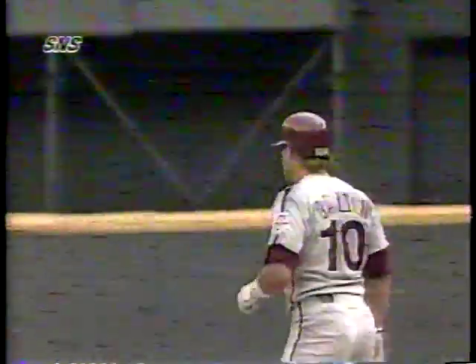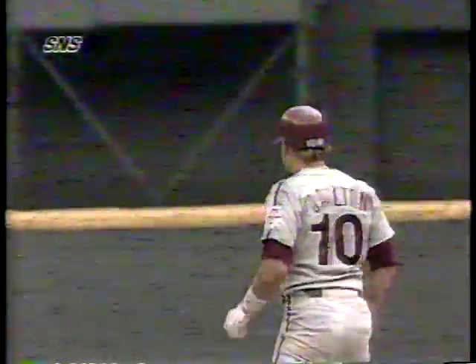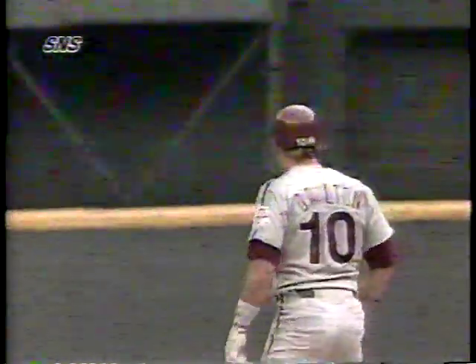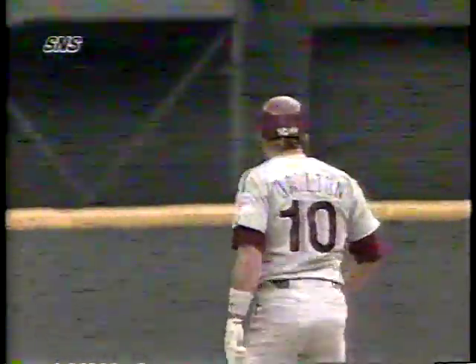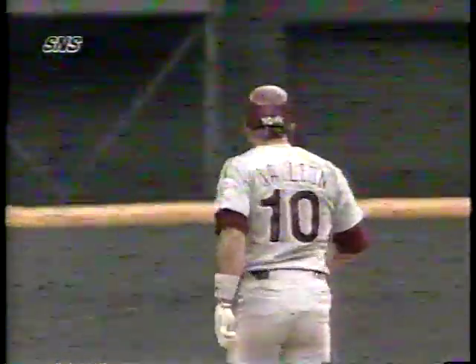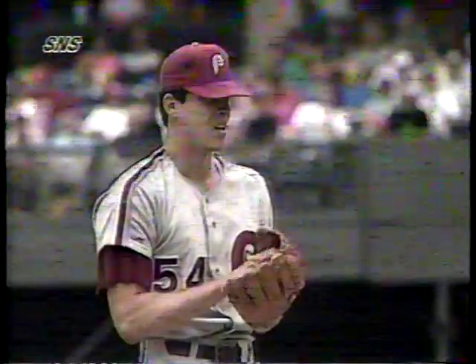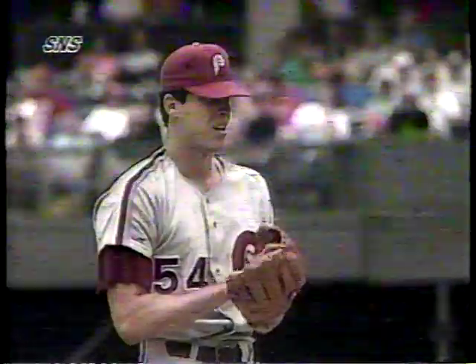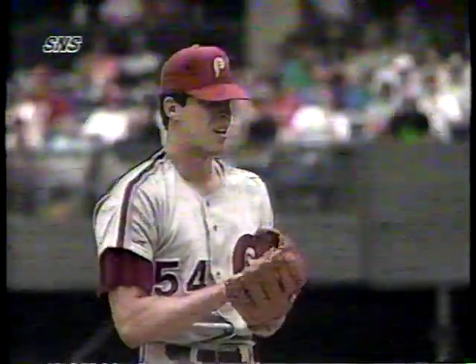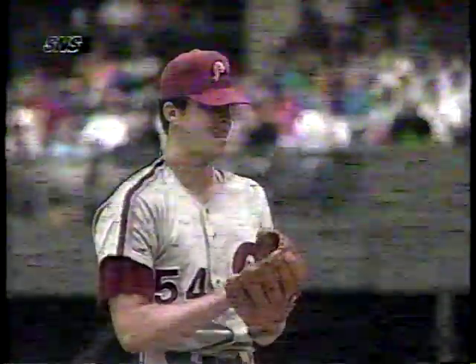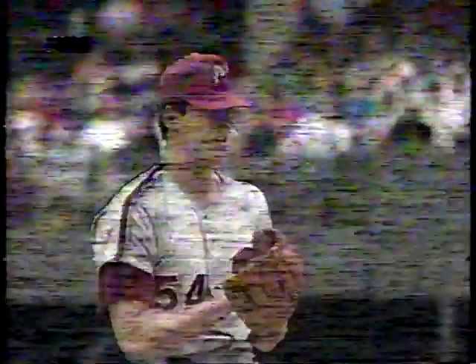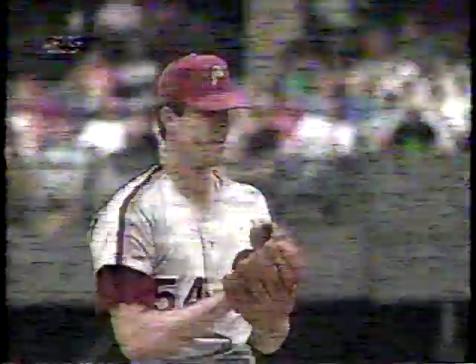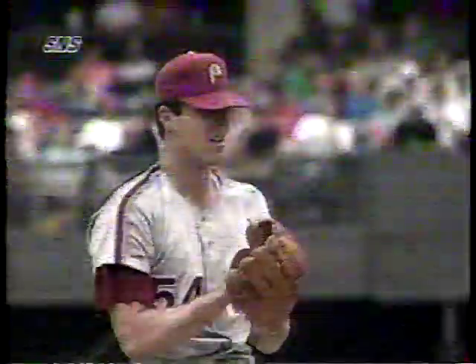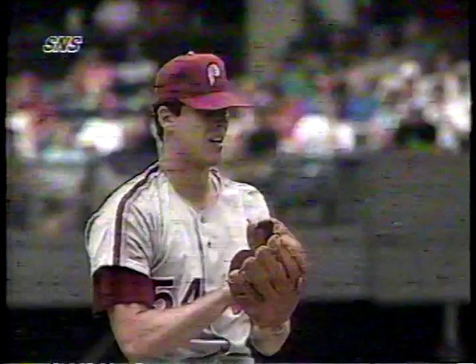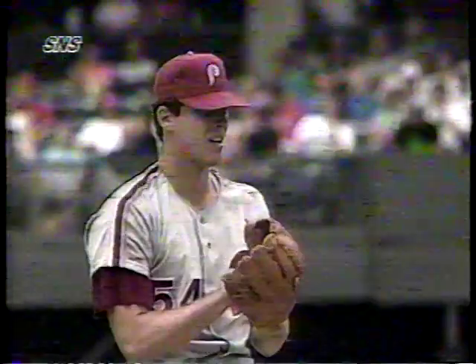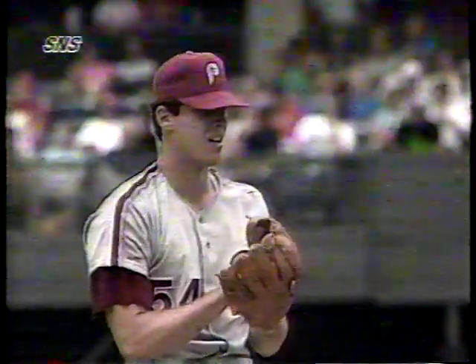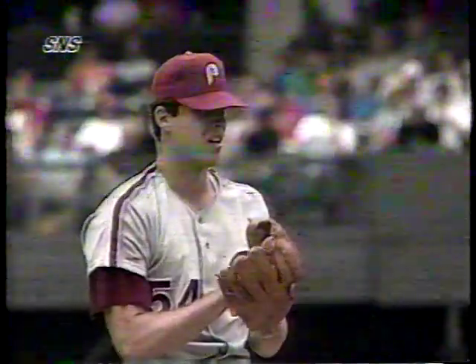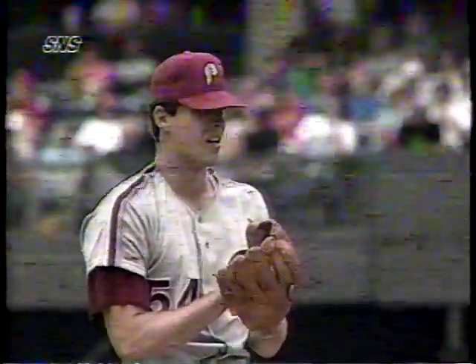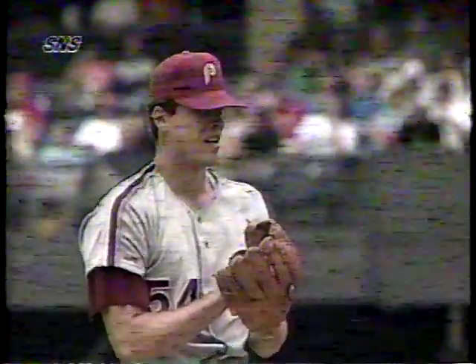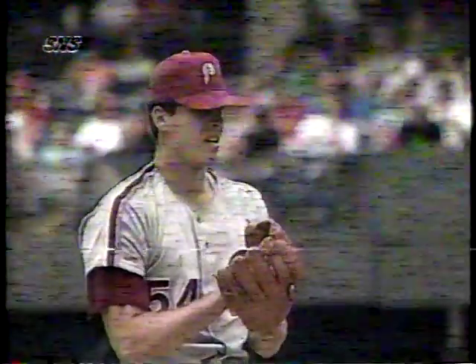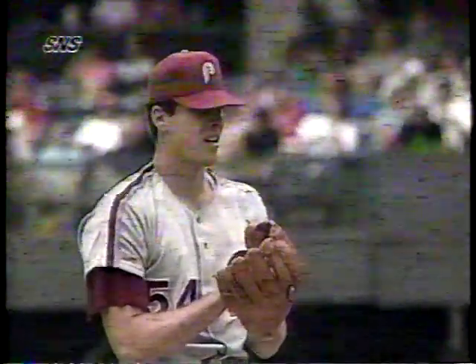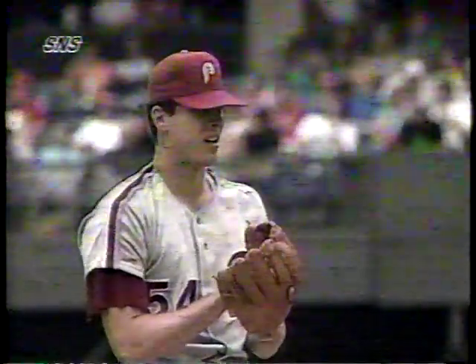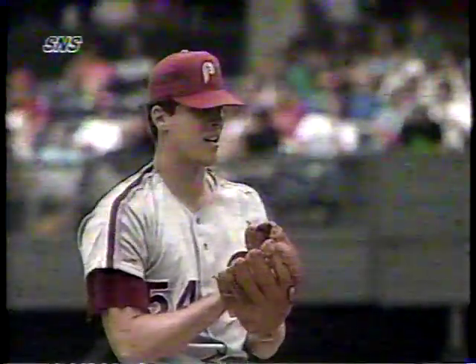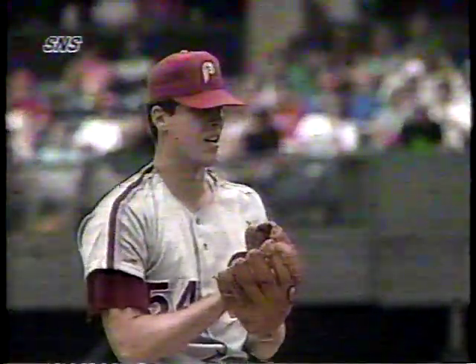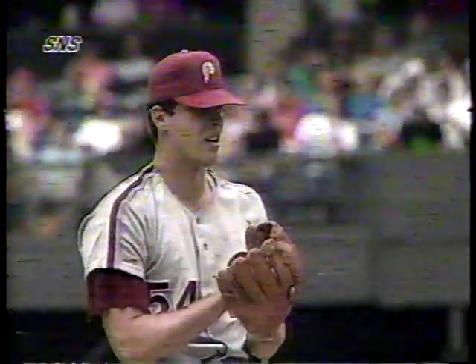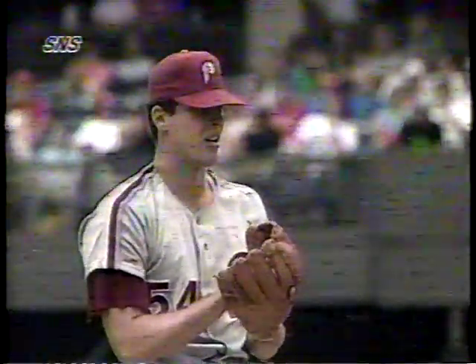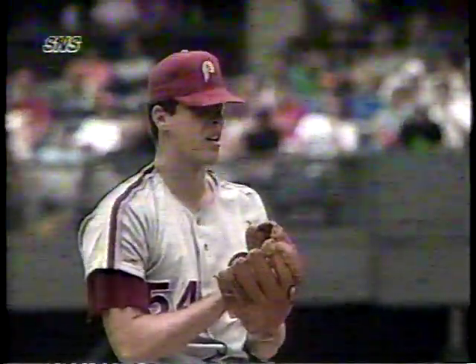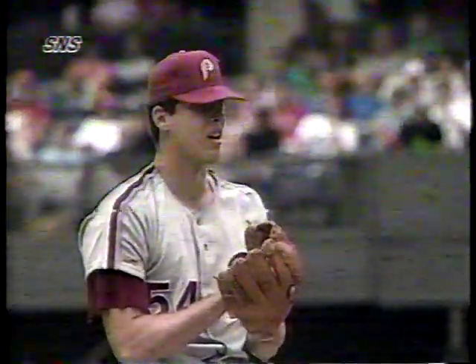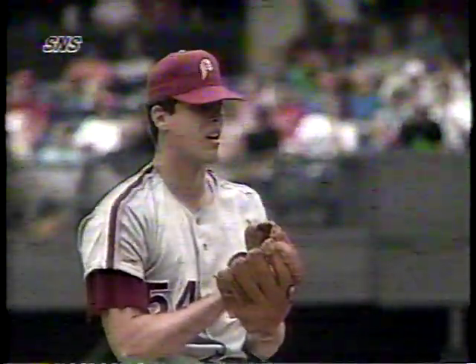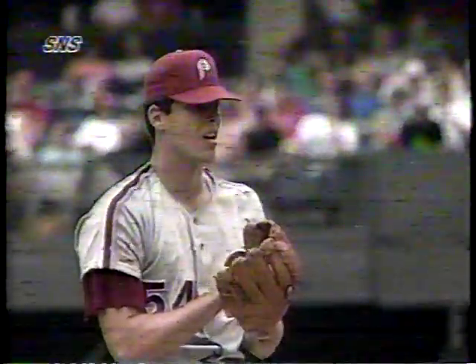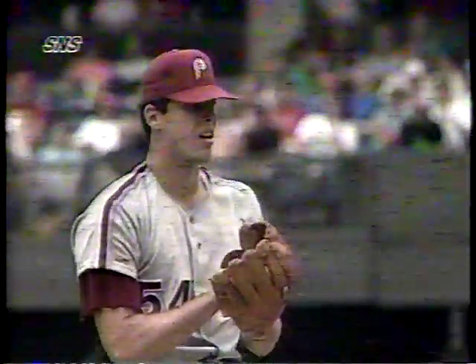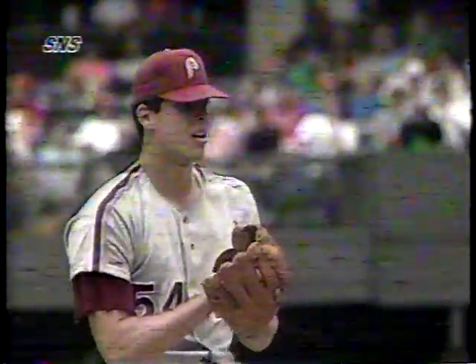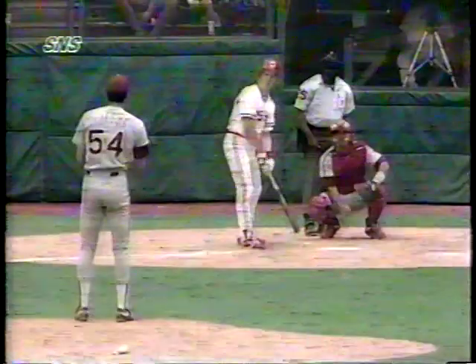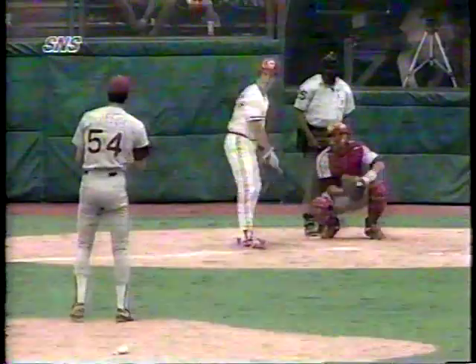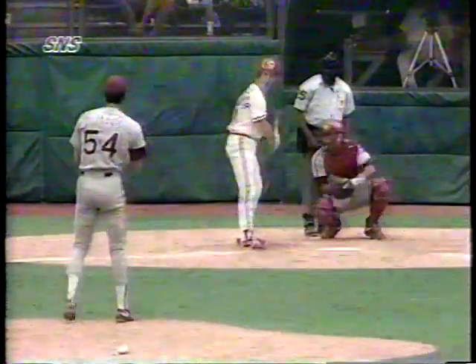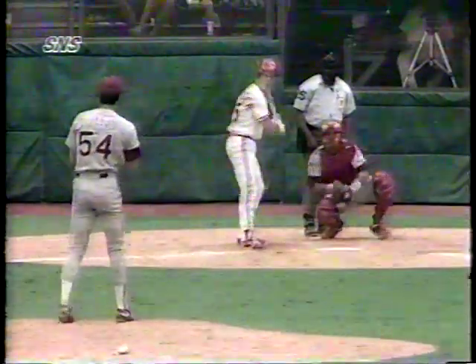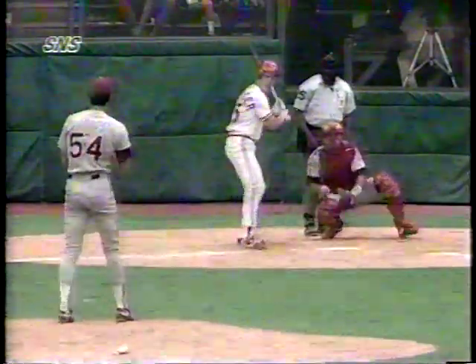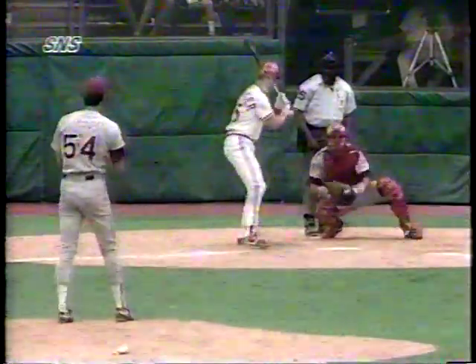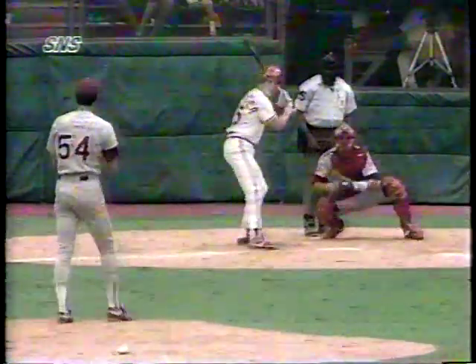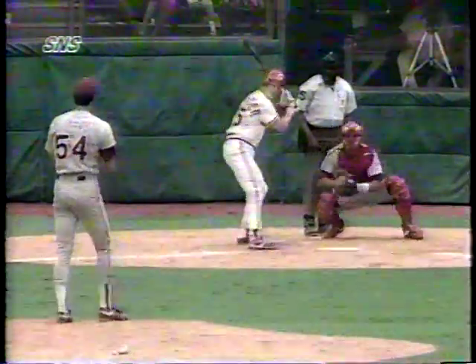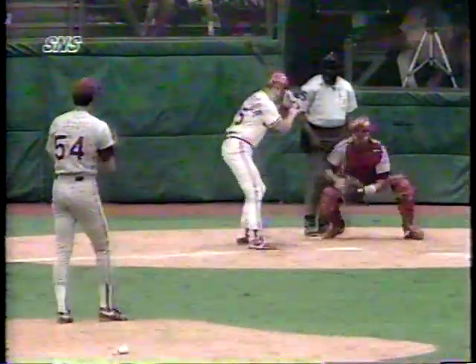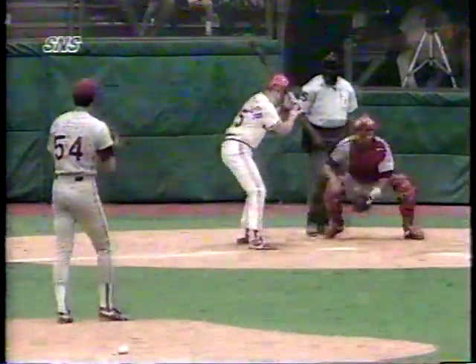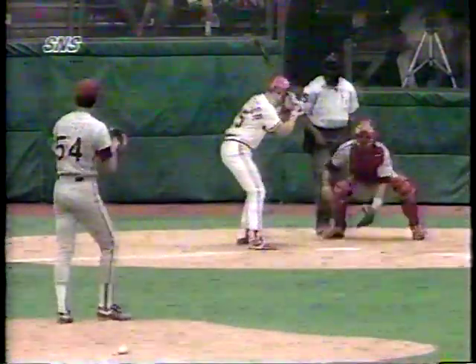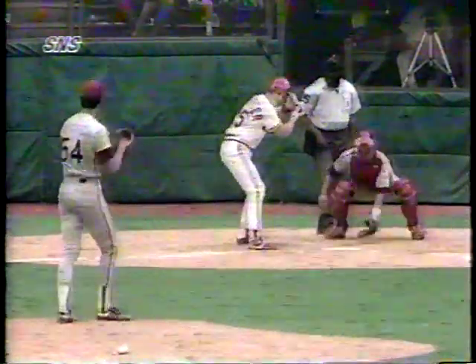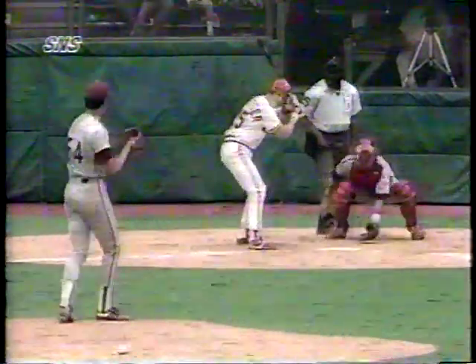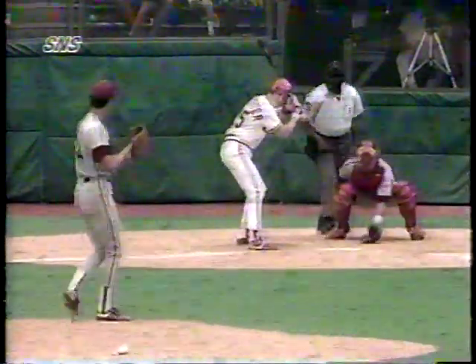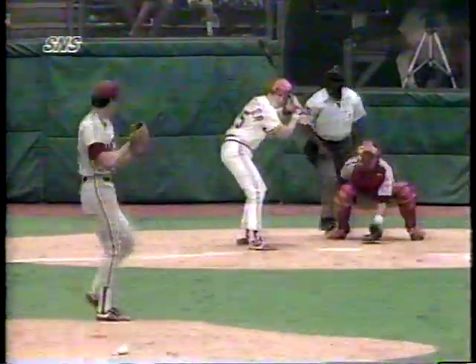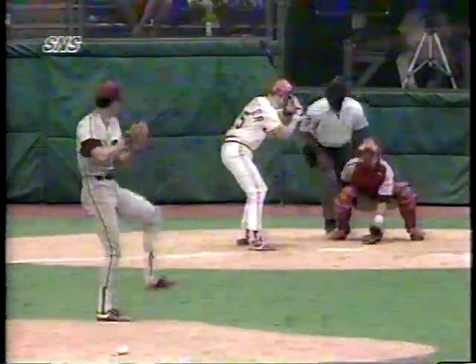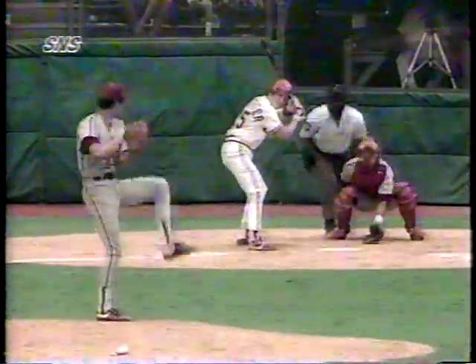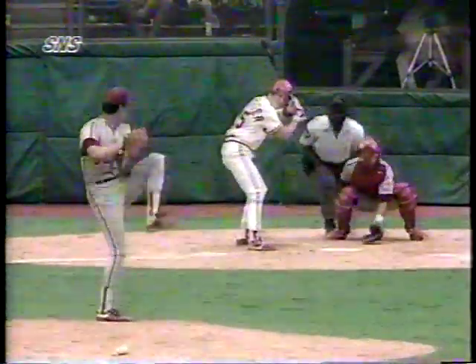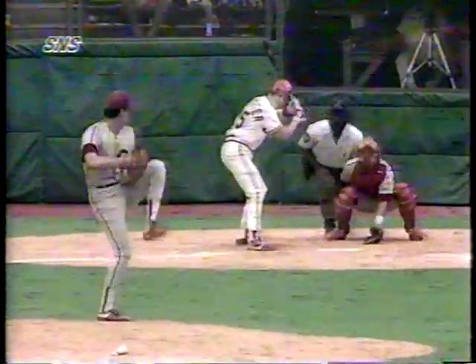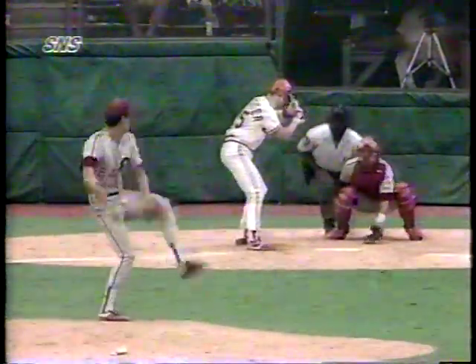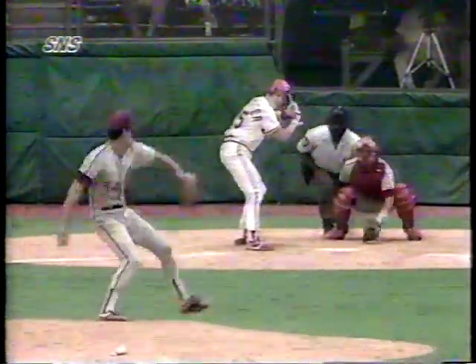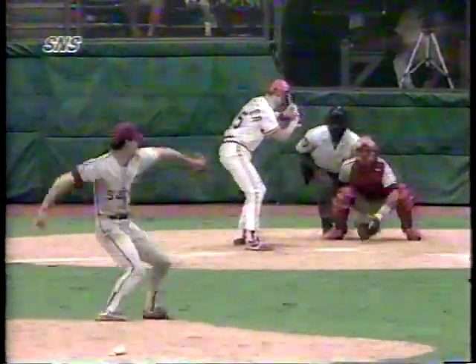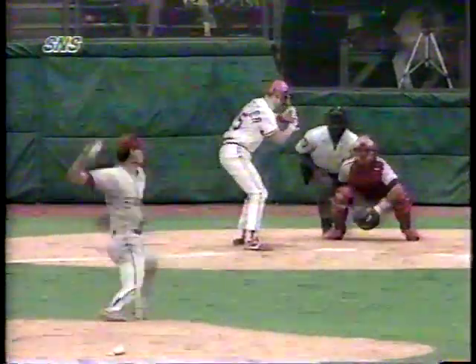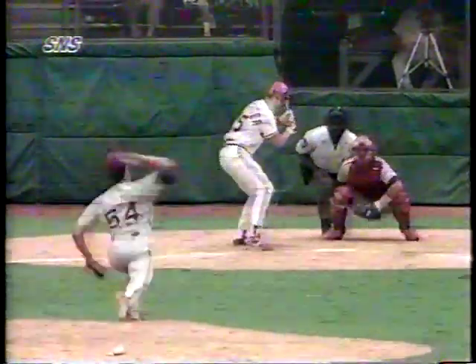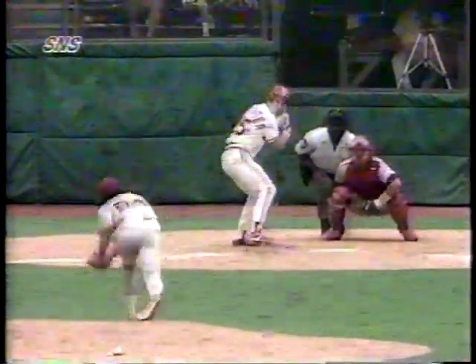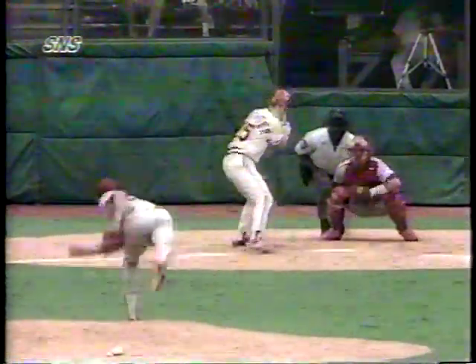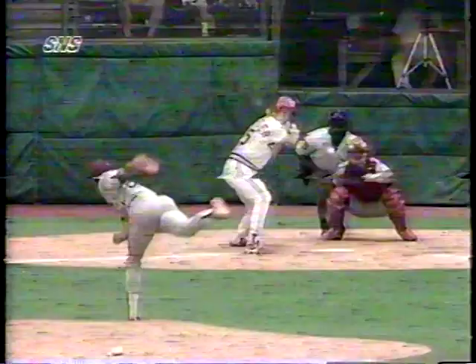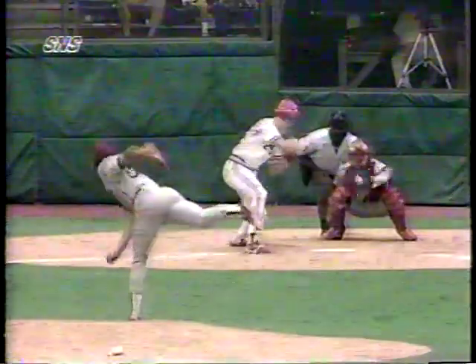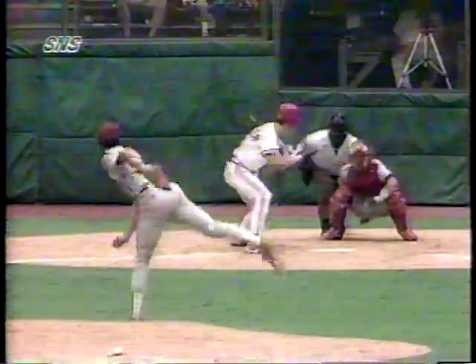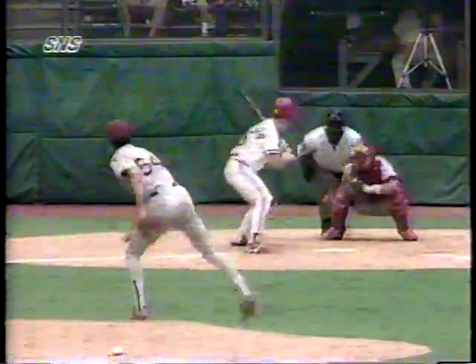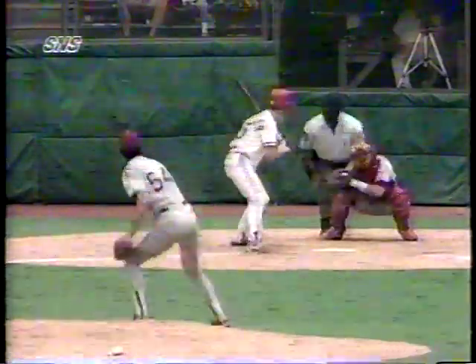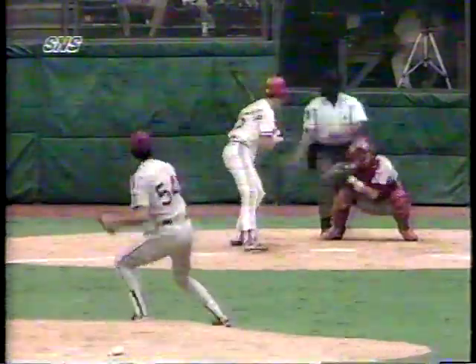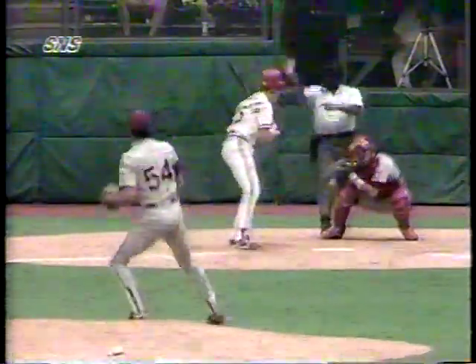Jose DeJesus was pitching well for Philadelphia. Here in the bottom of the second inning, he throws a curveball to get Todd Benzinger looking.